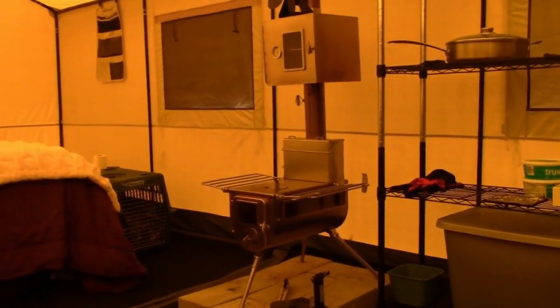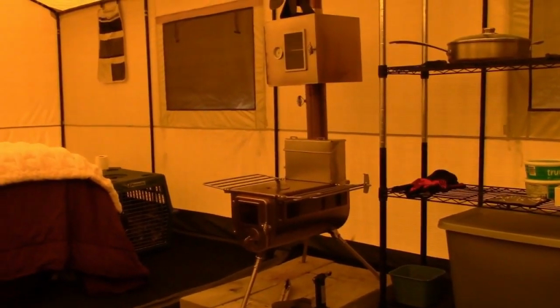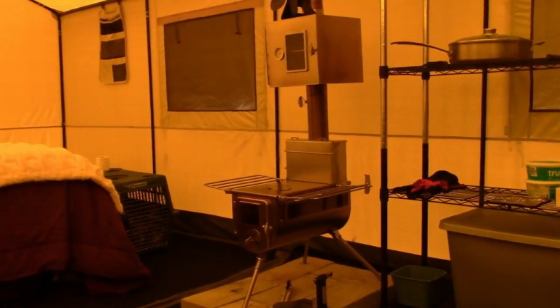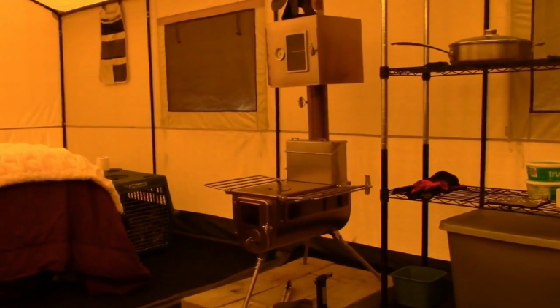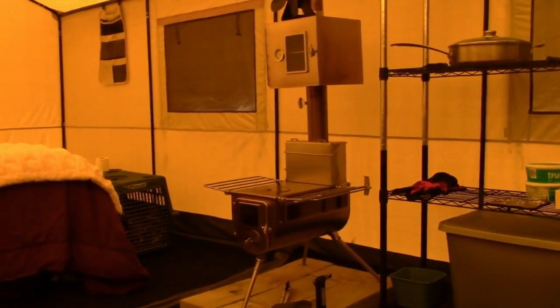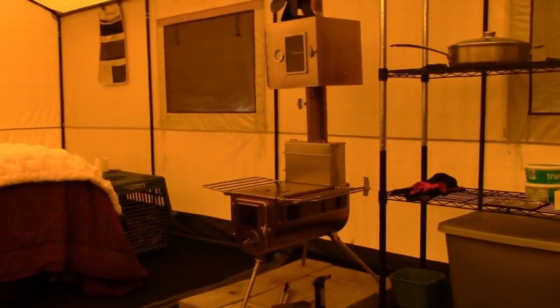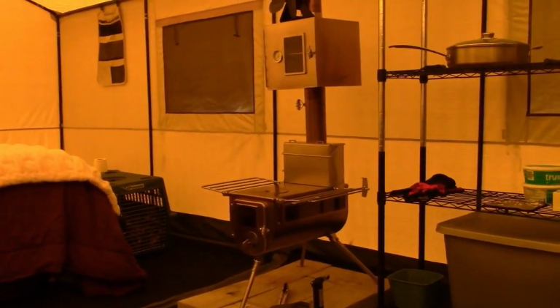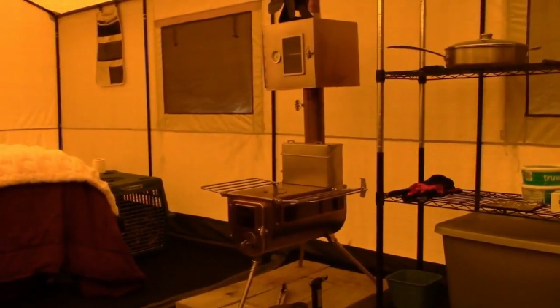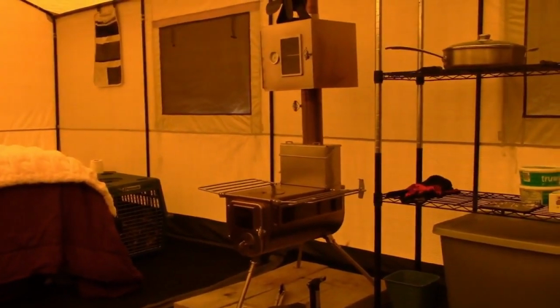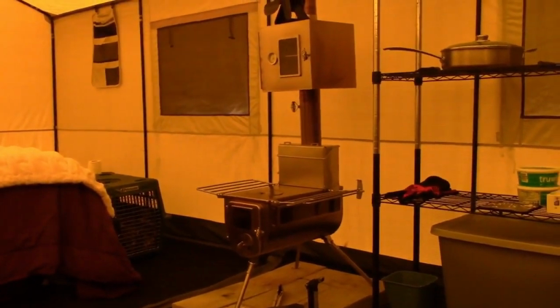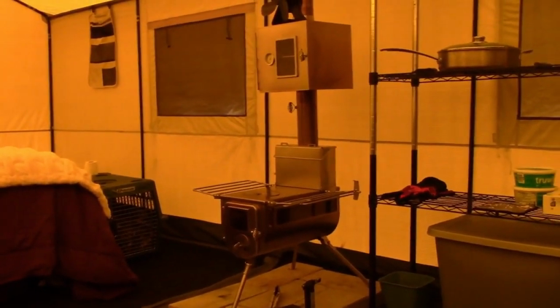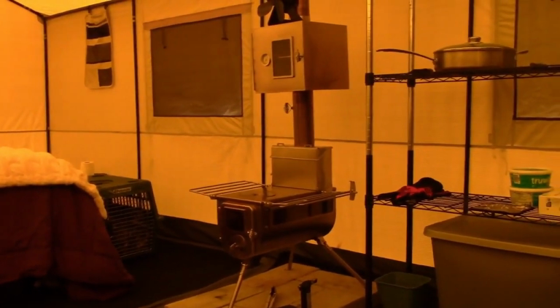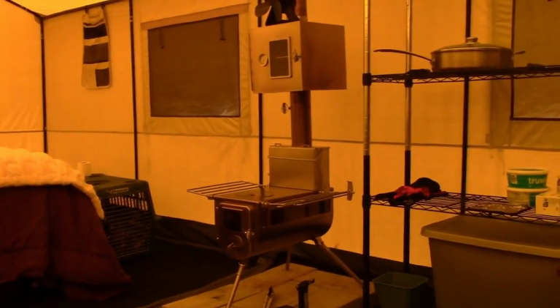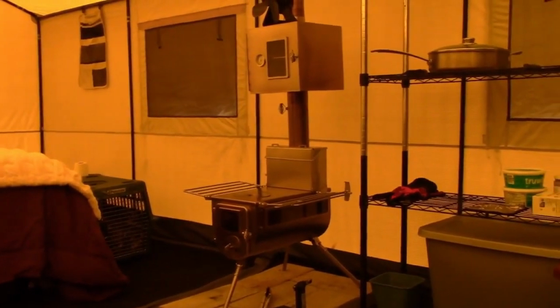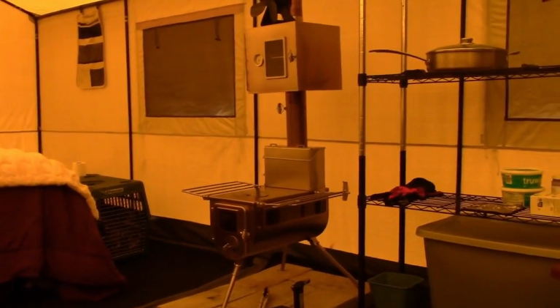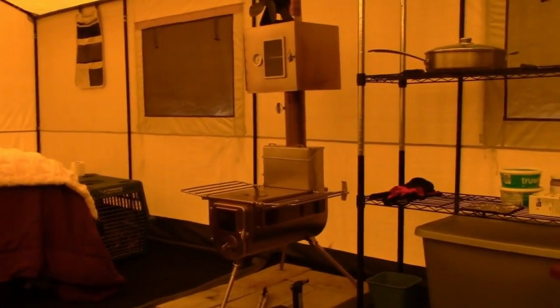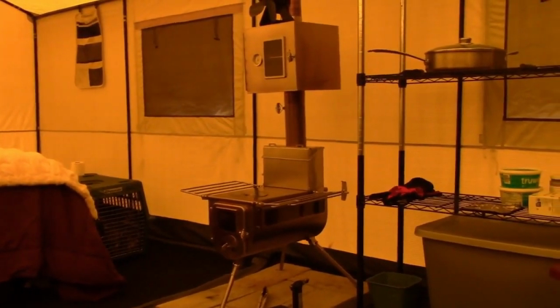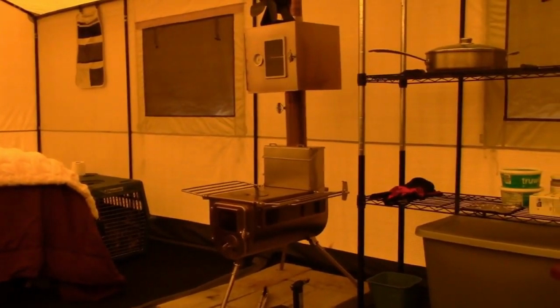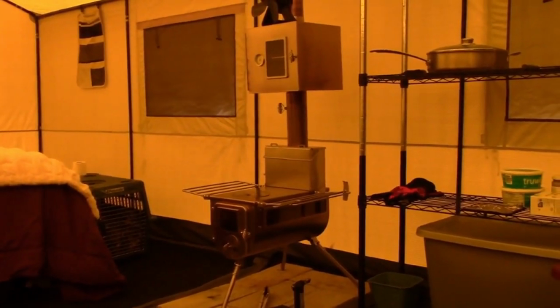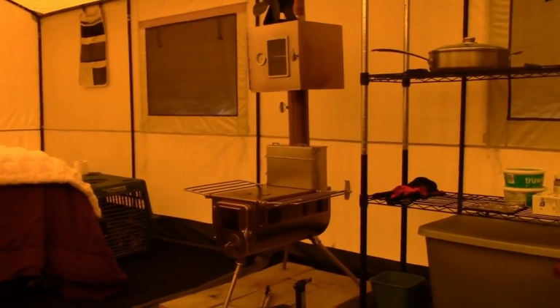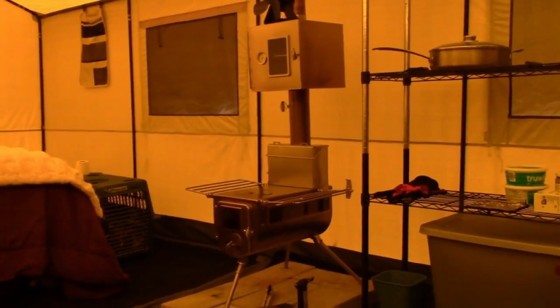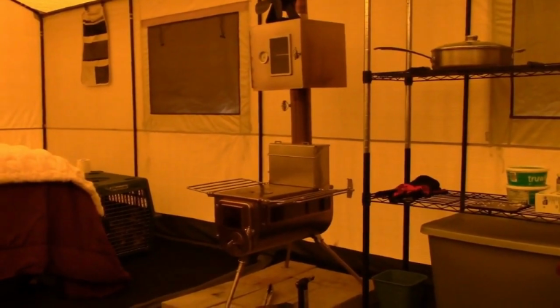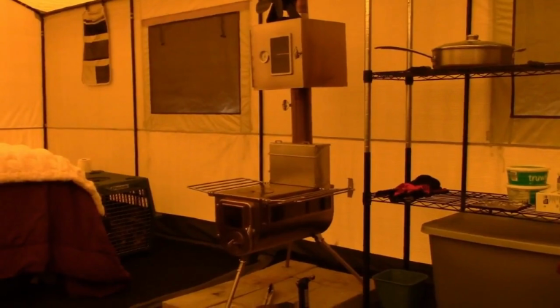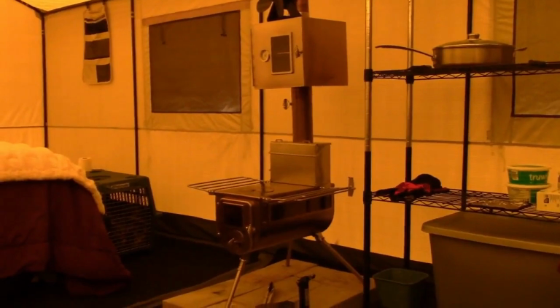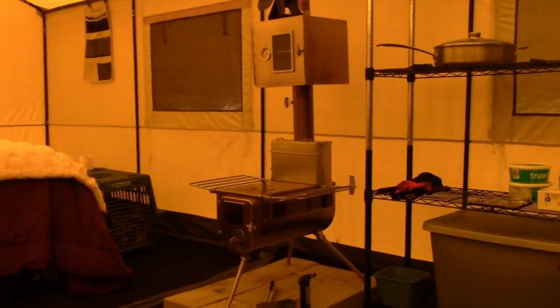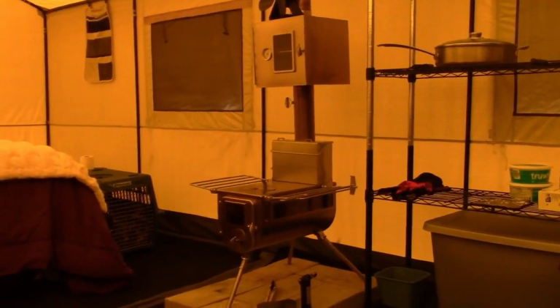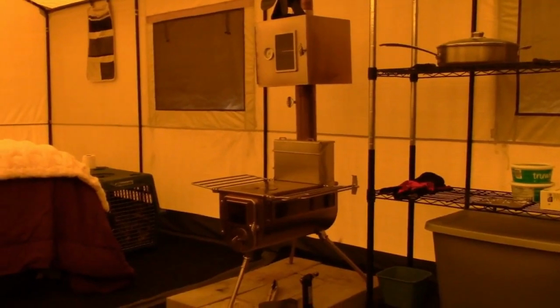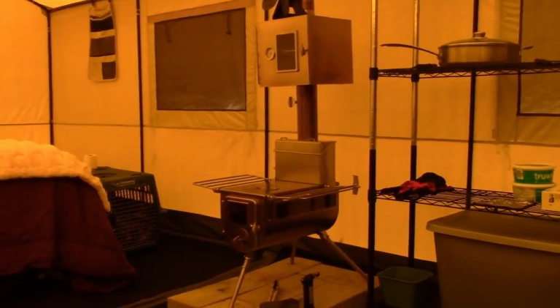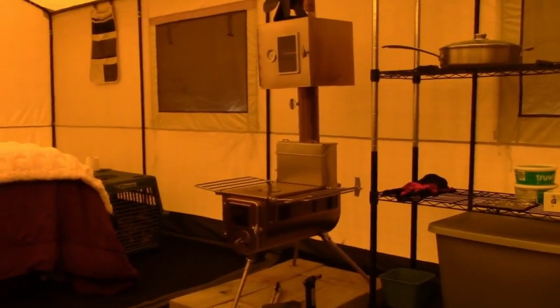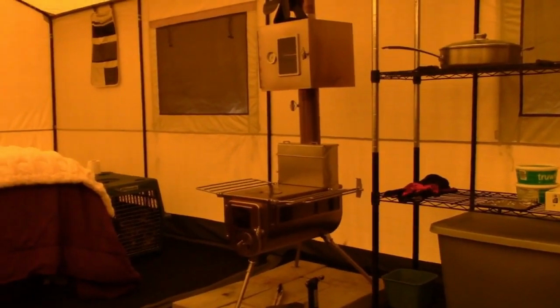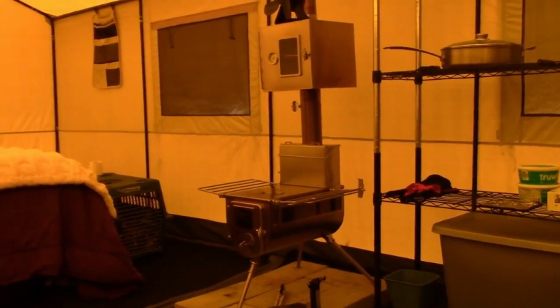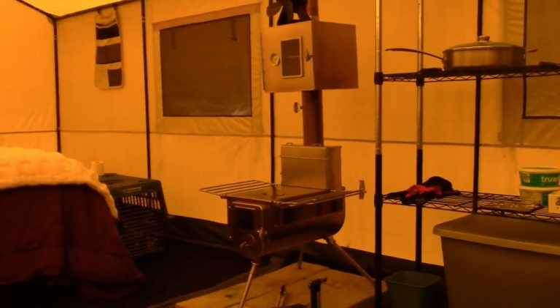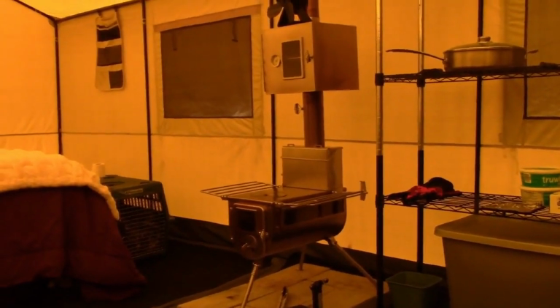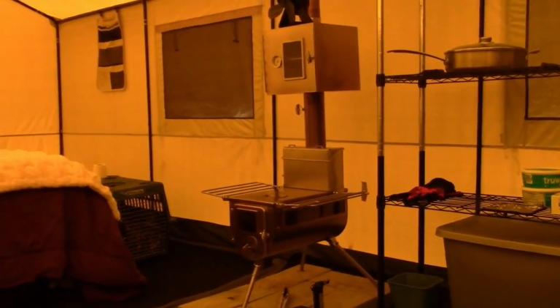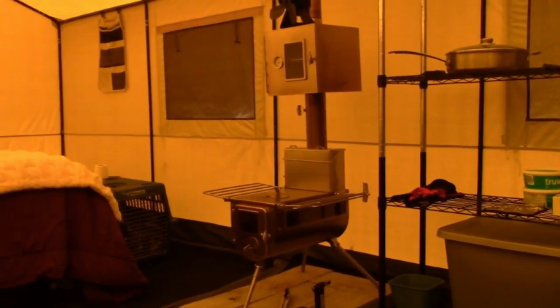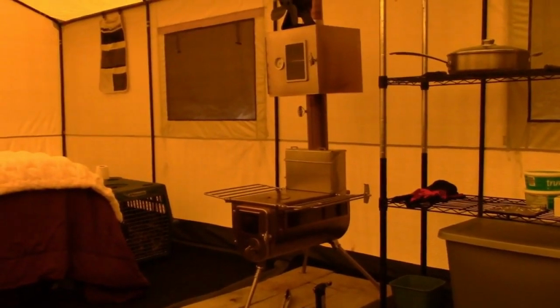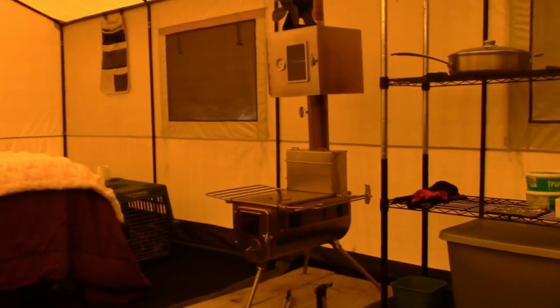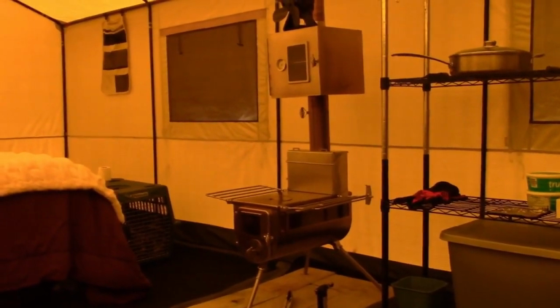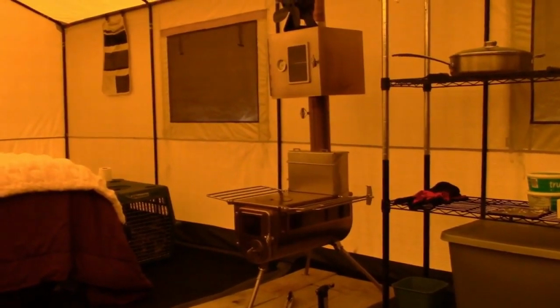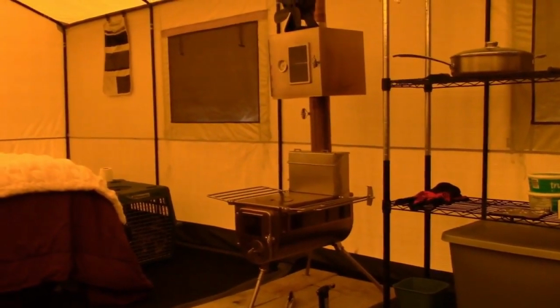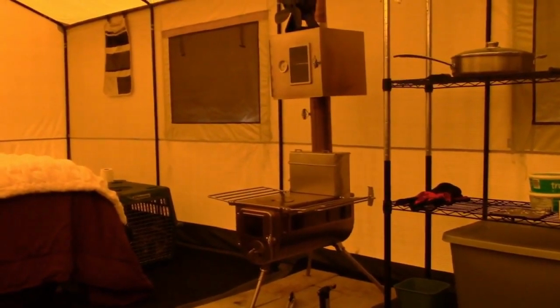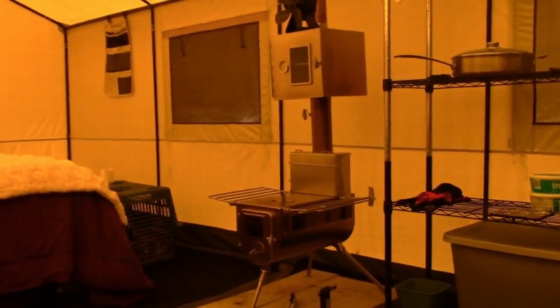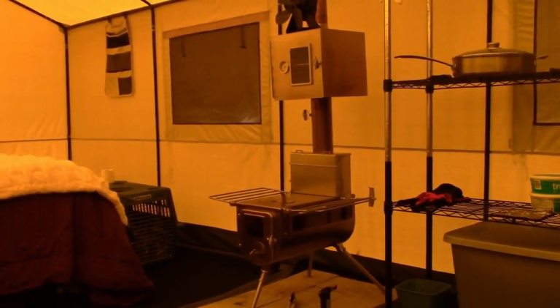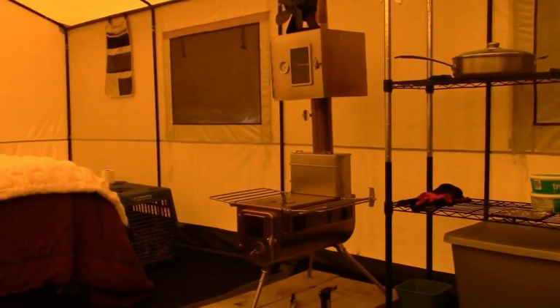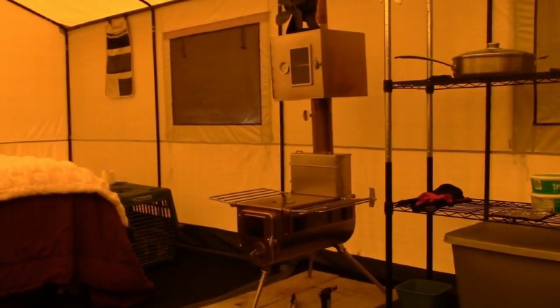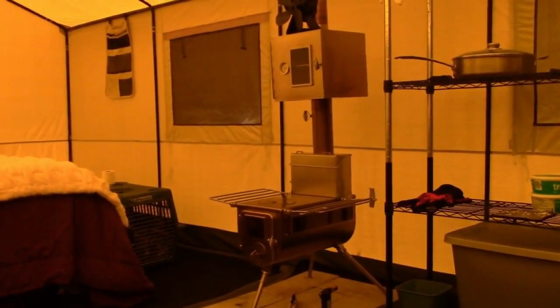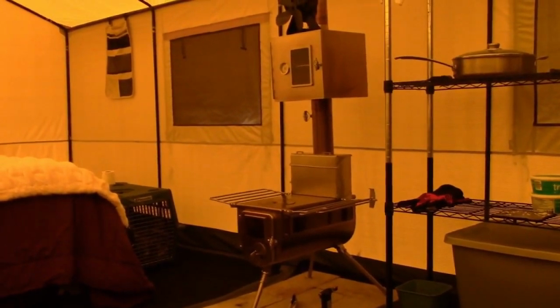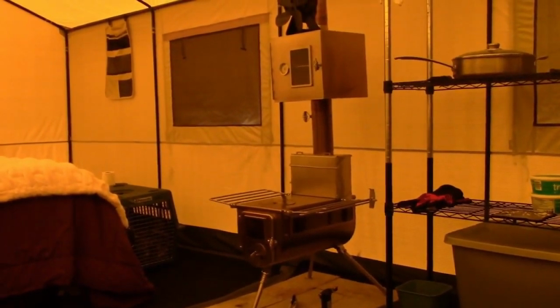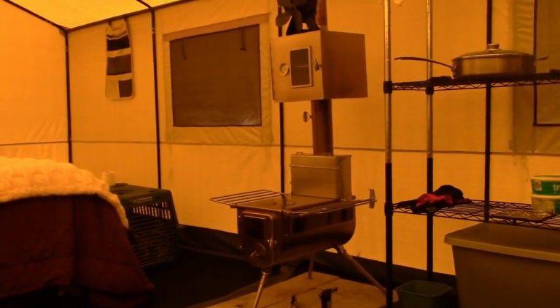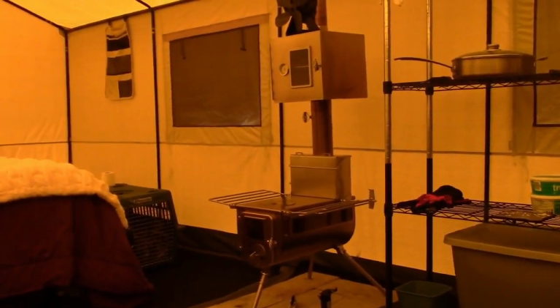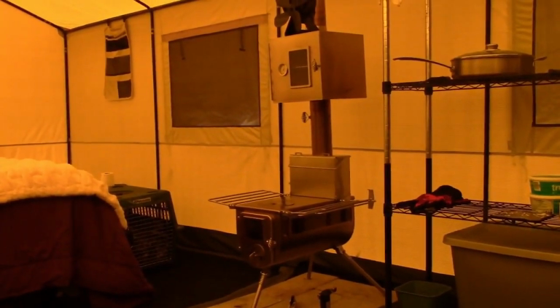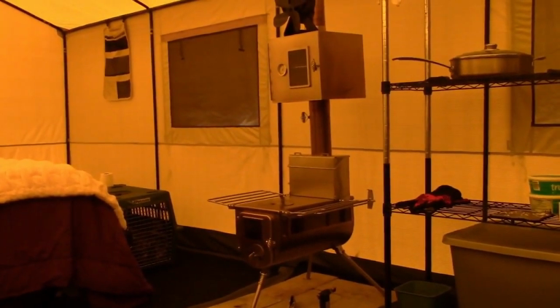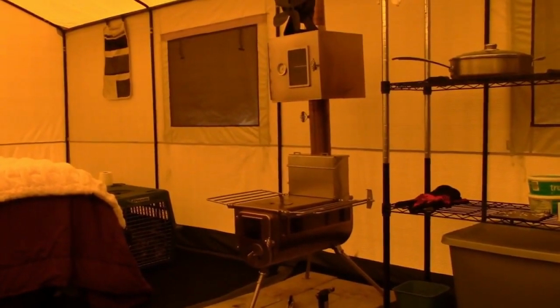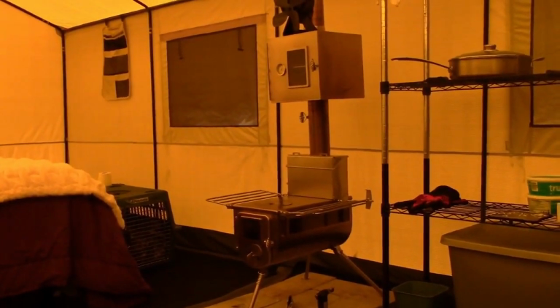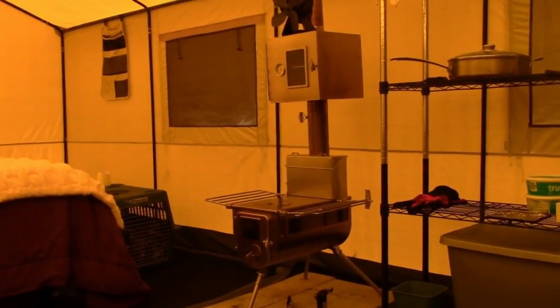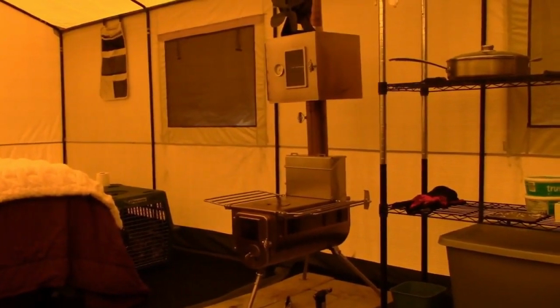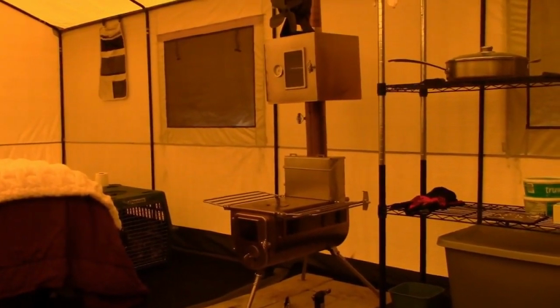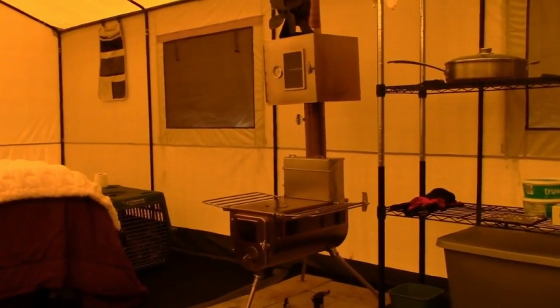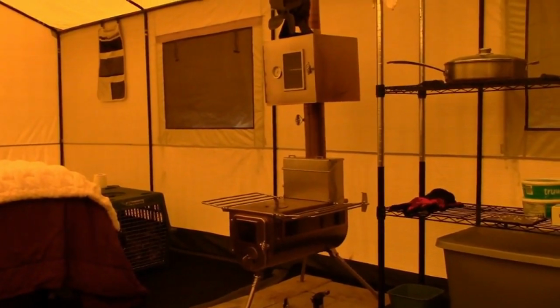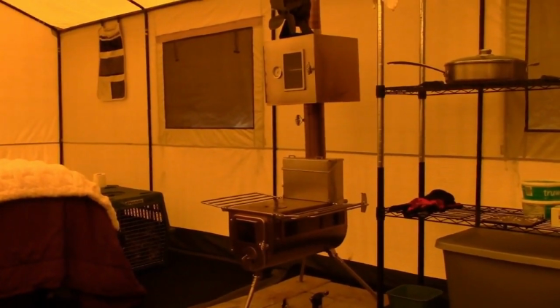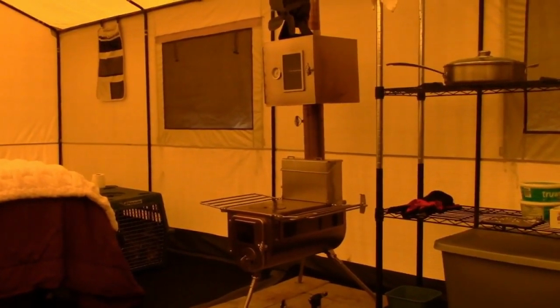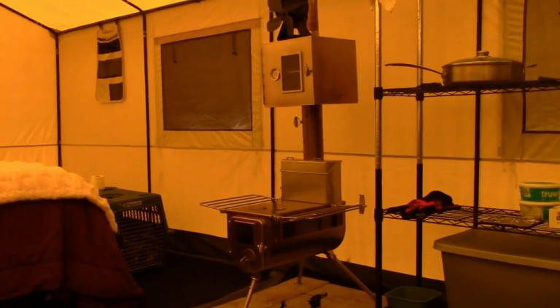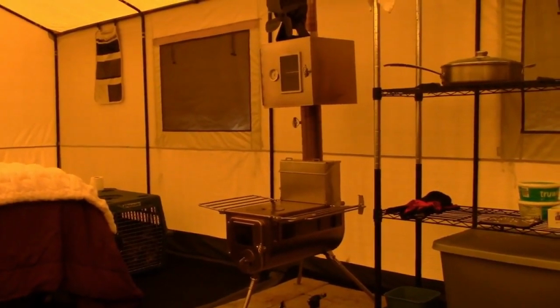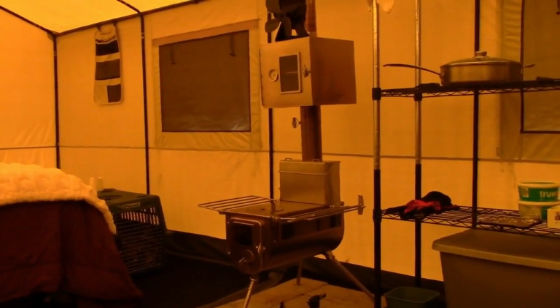Otherwise everything else is awesome. We warmed up some cookies — it was great. The oven worked good.